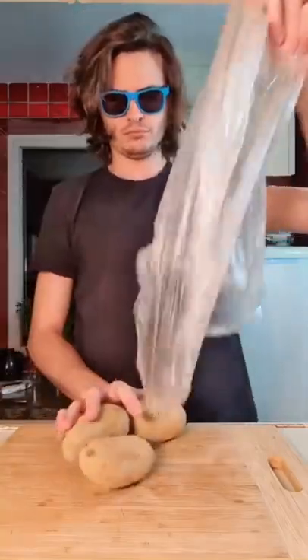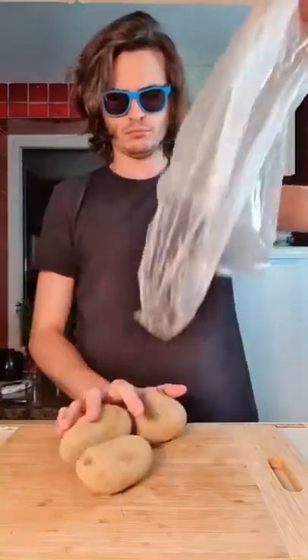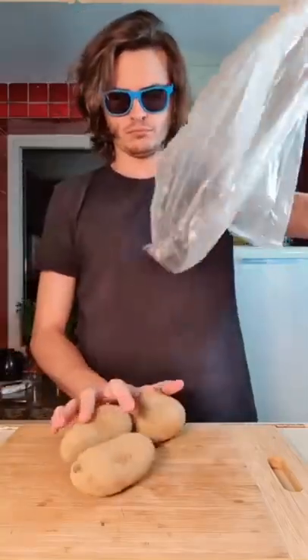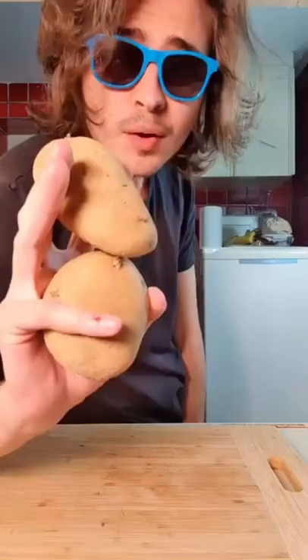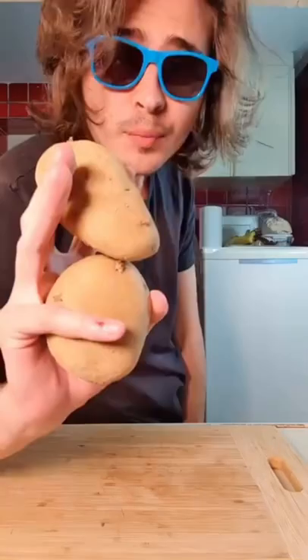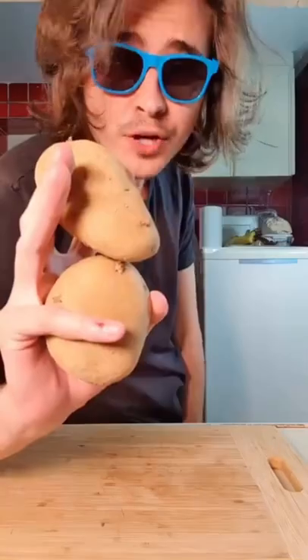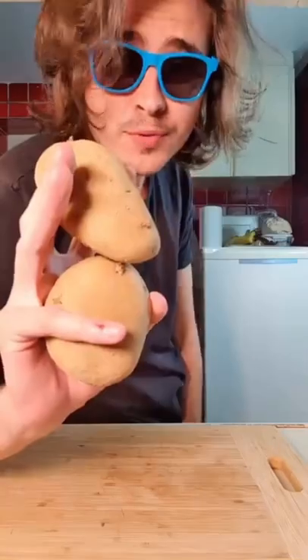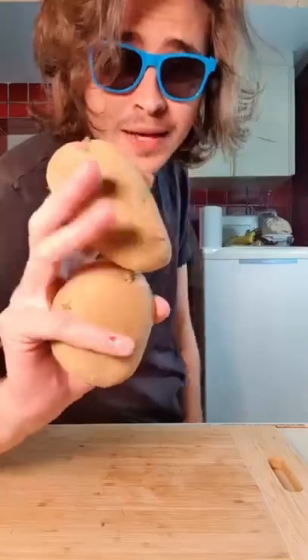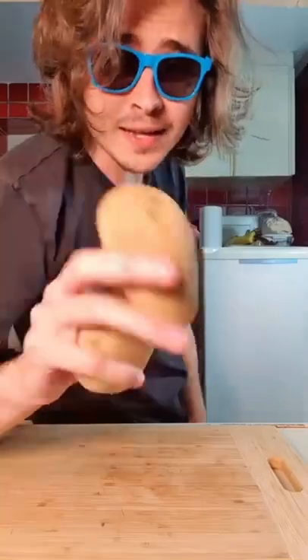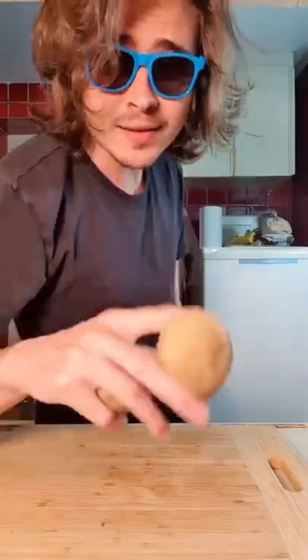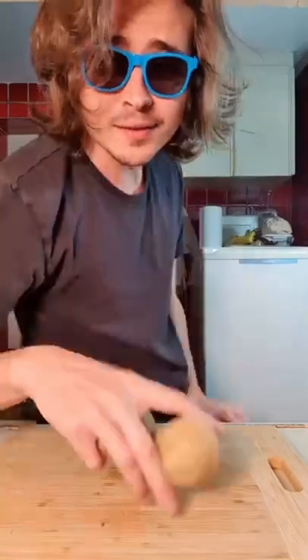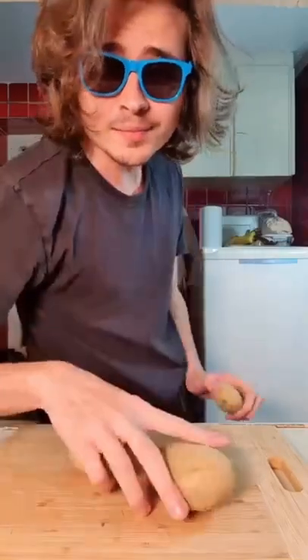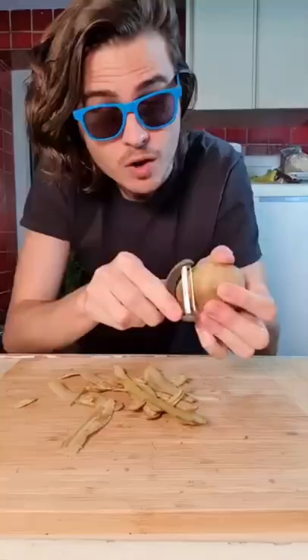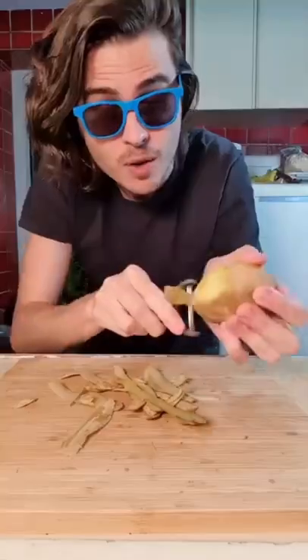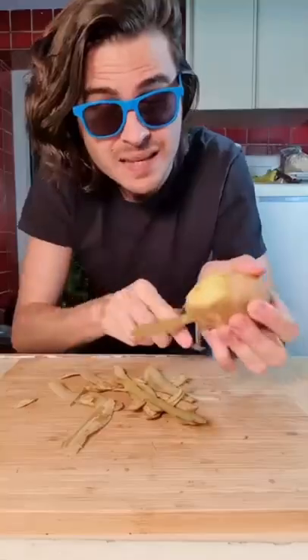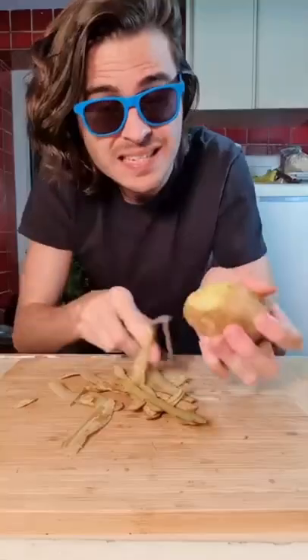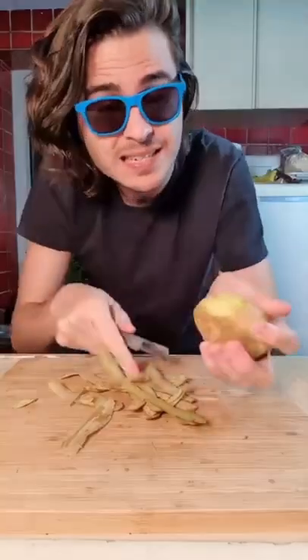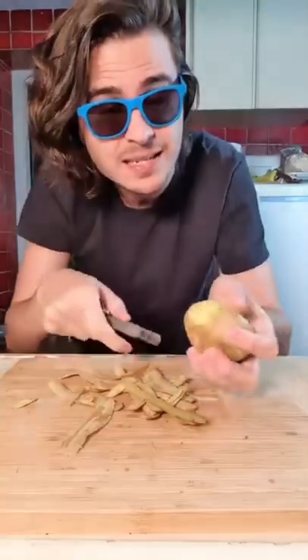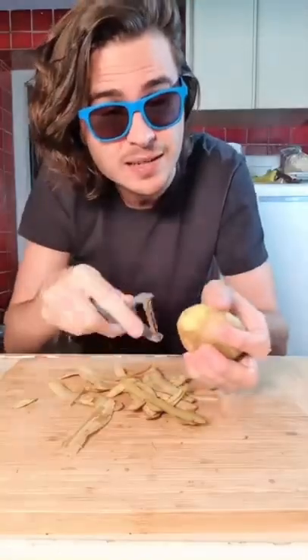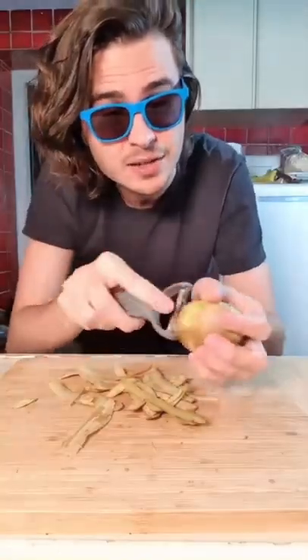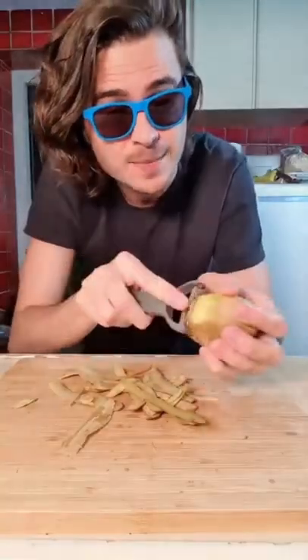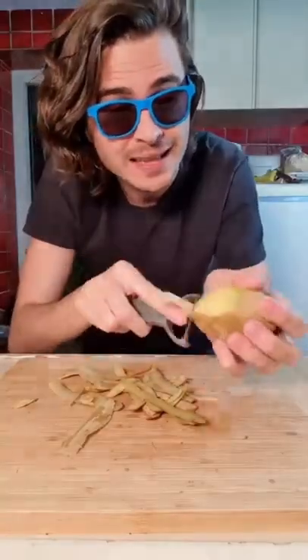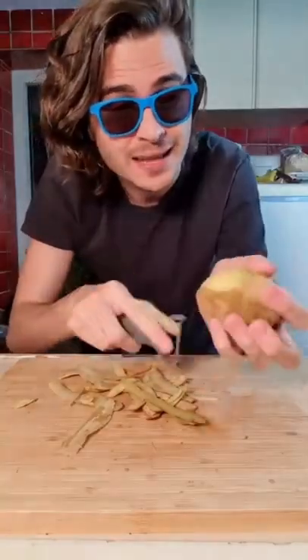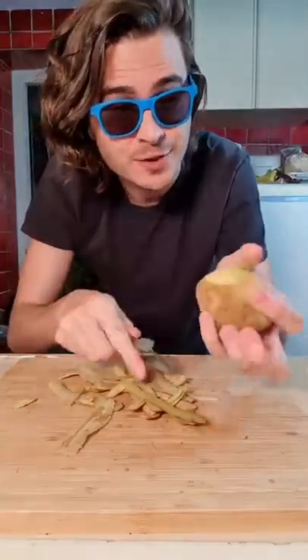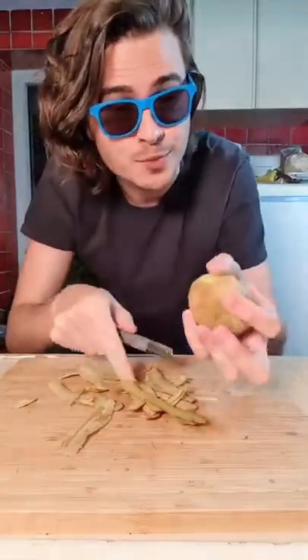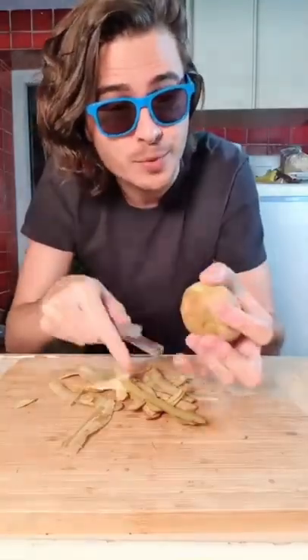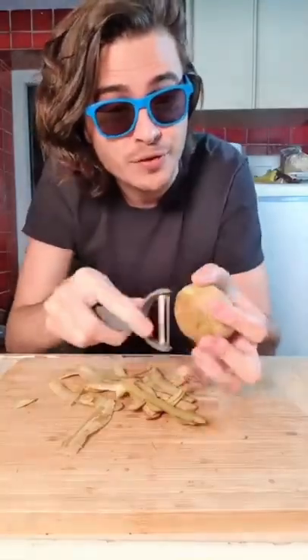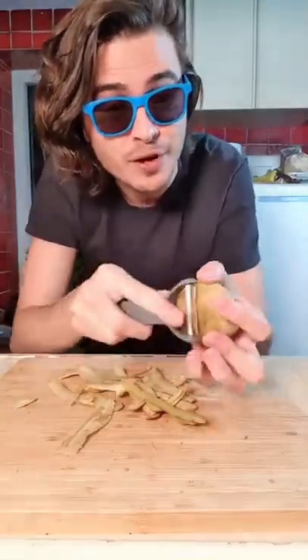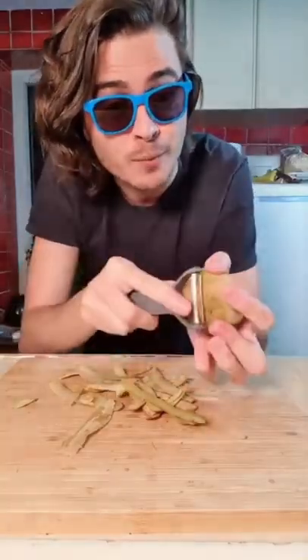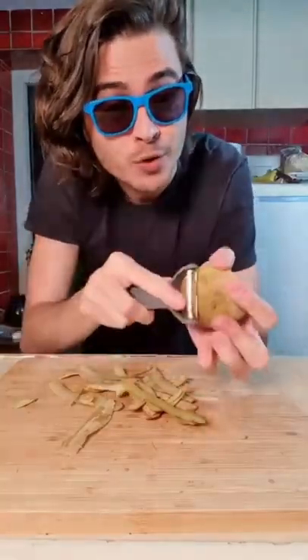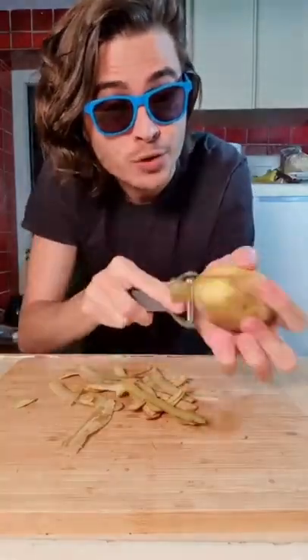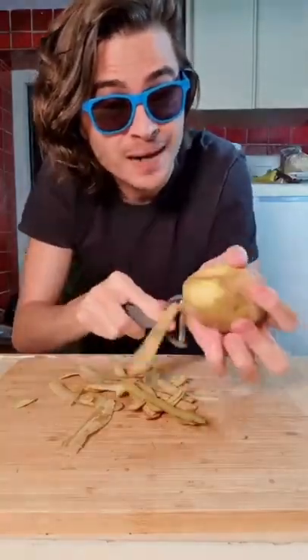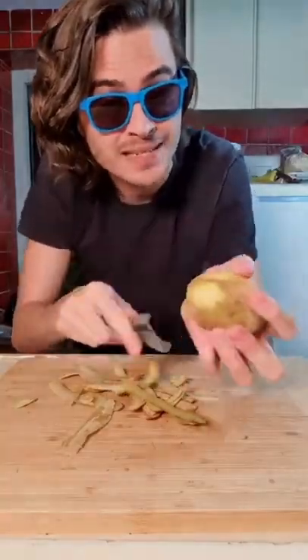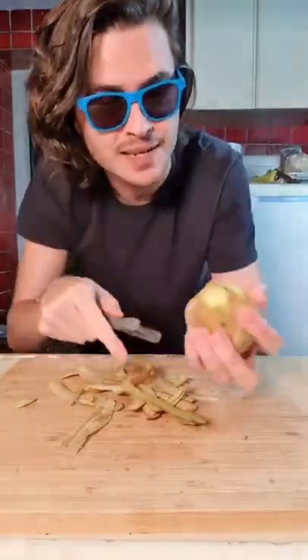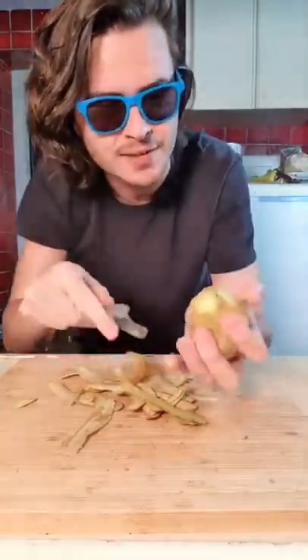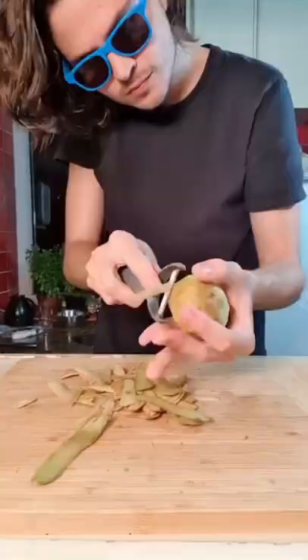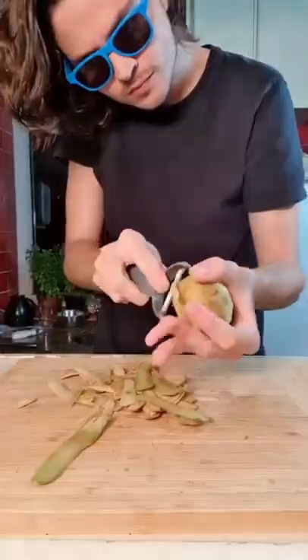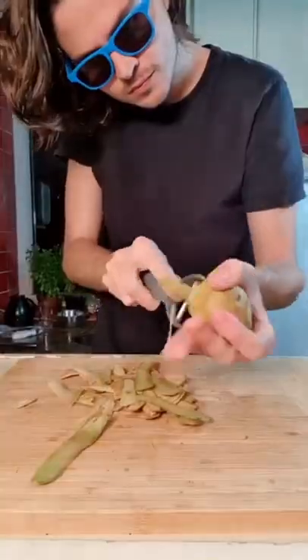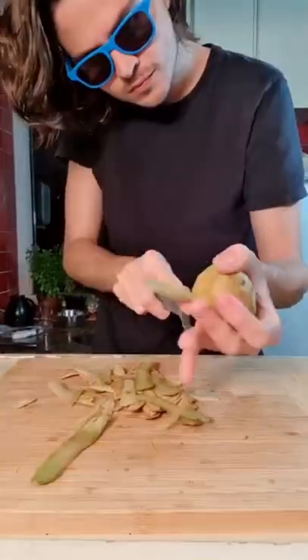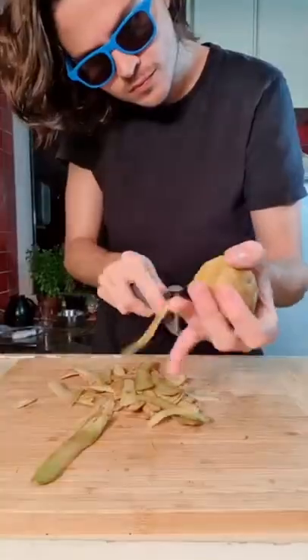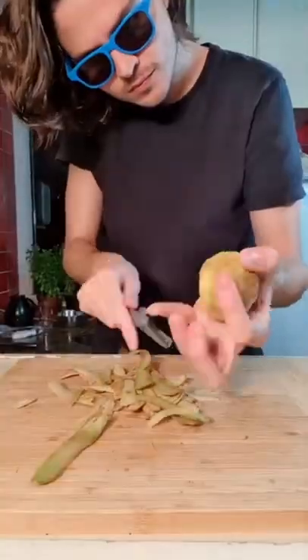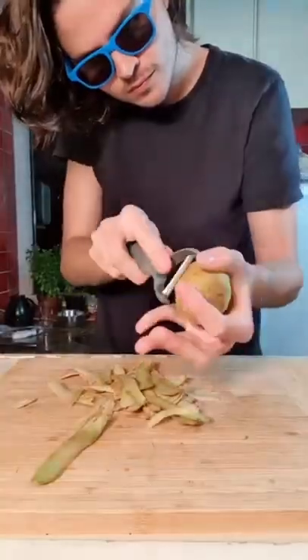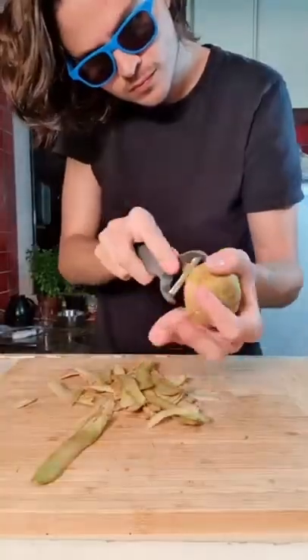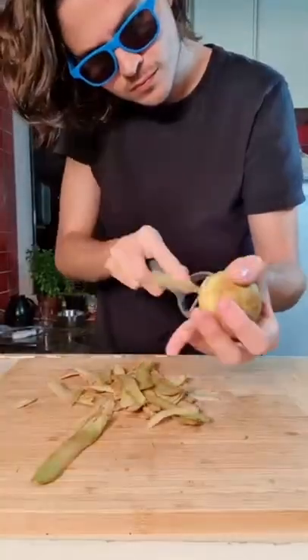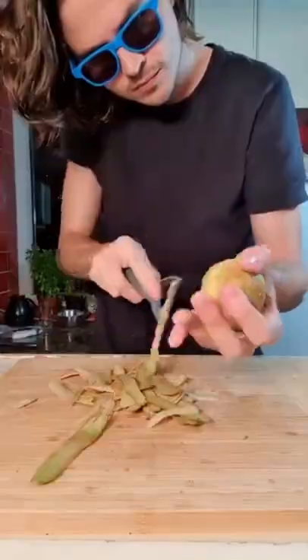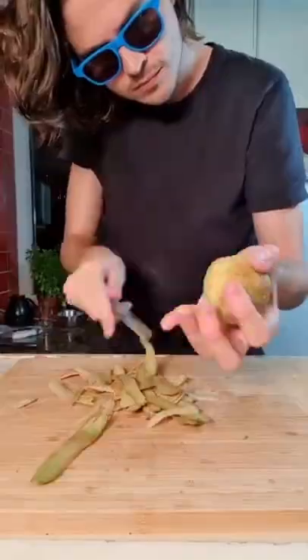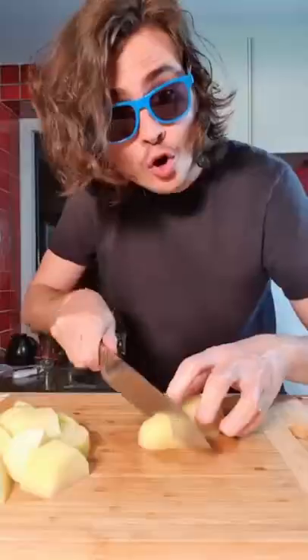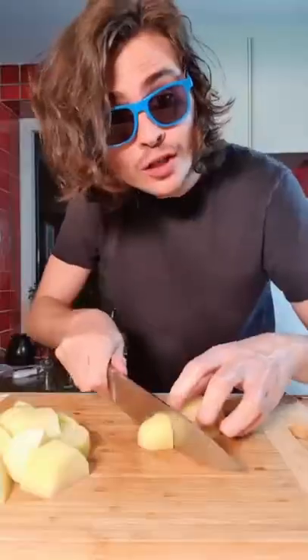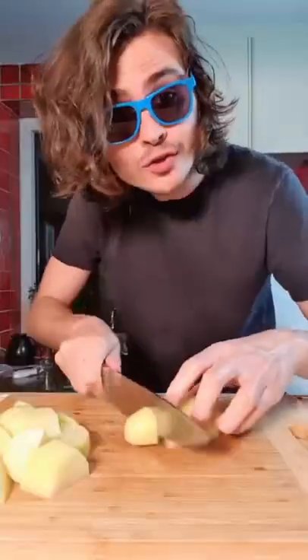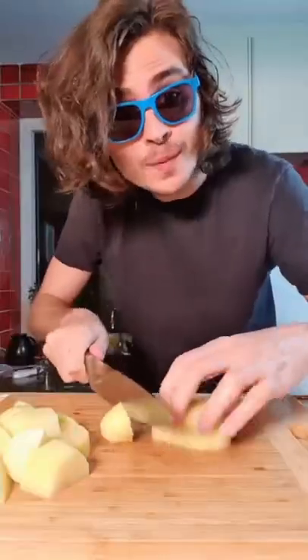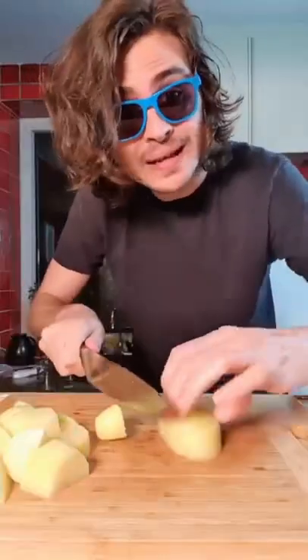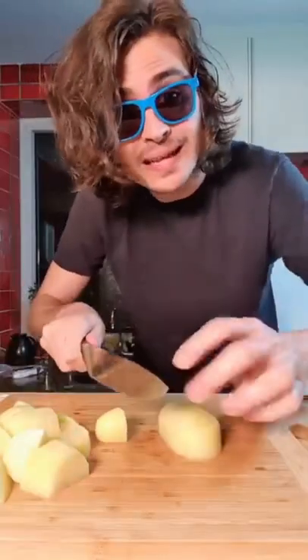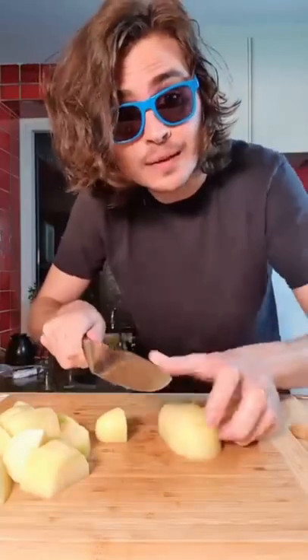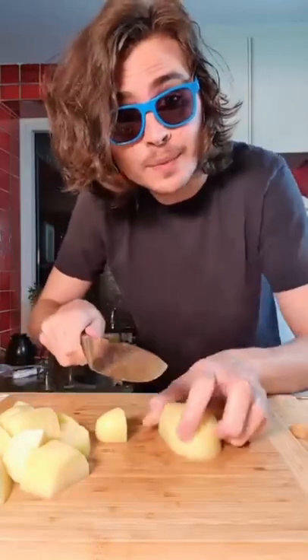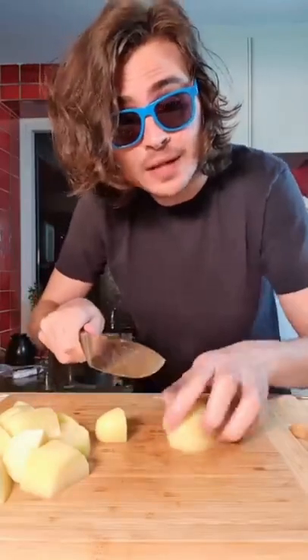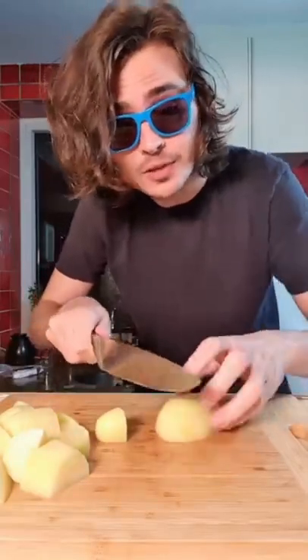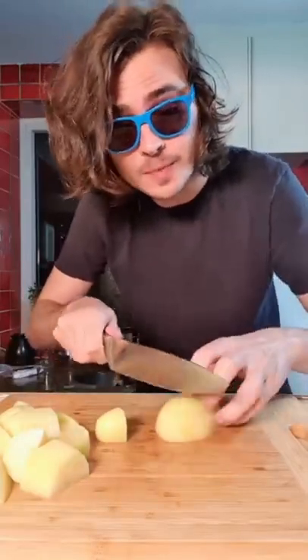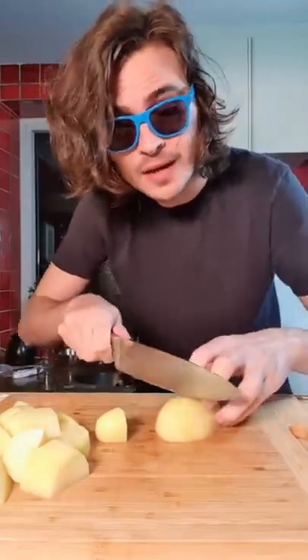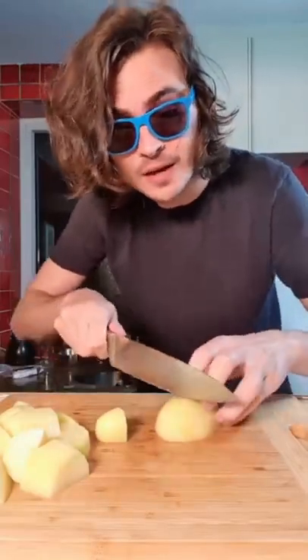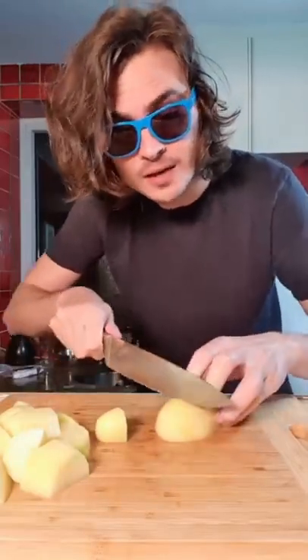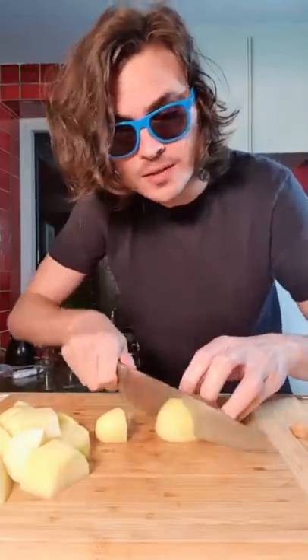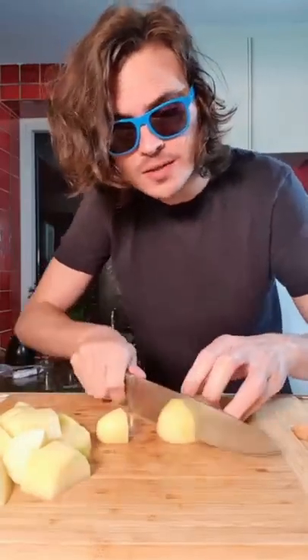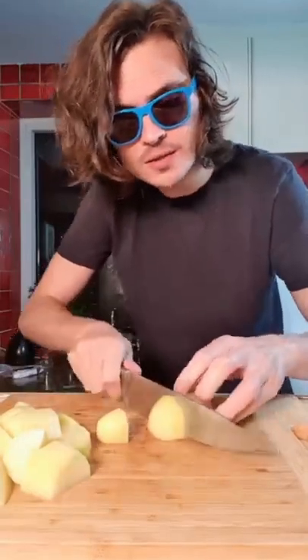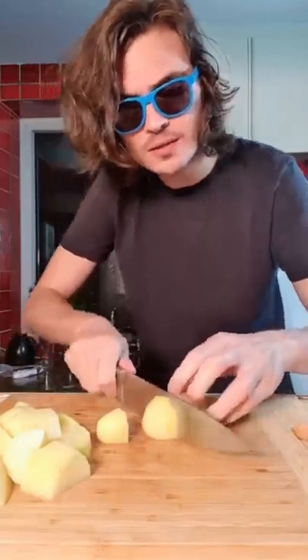Mashed potatoes. Start by peeling your potatoes — it's way better. Cut your potatoes into large pieces.